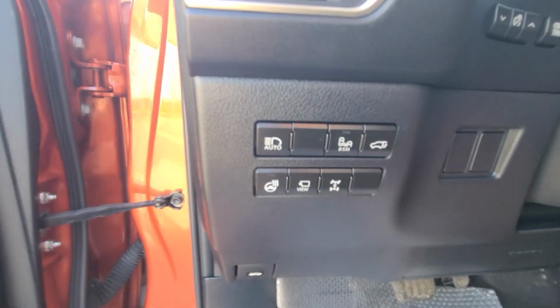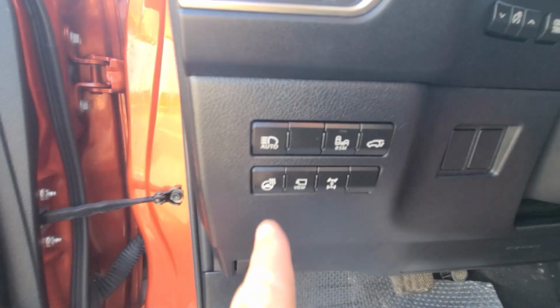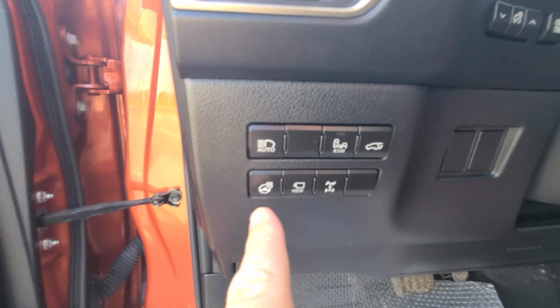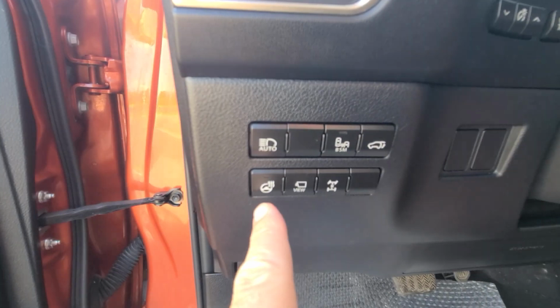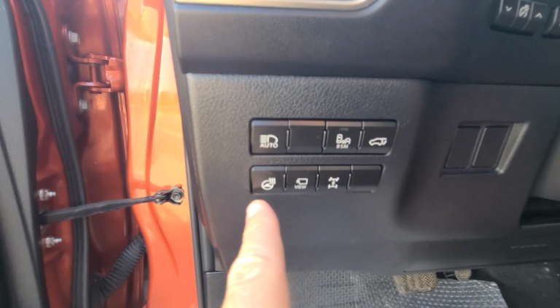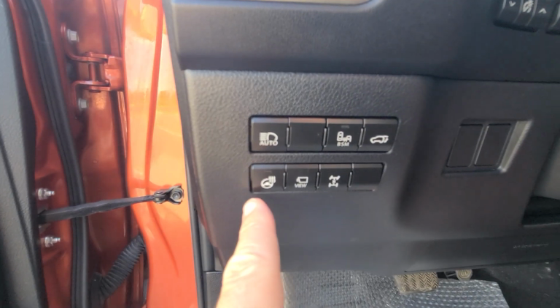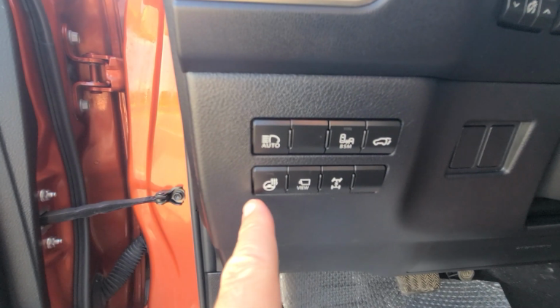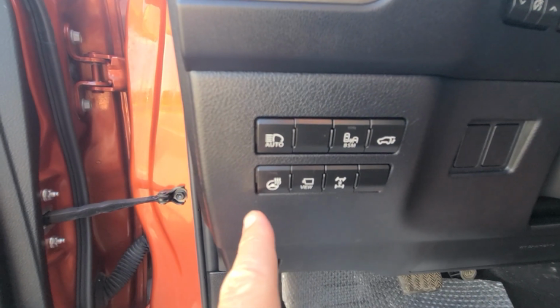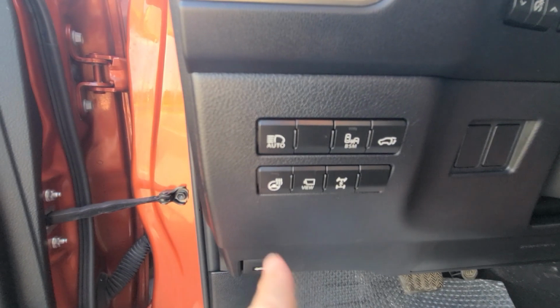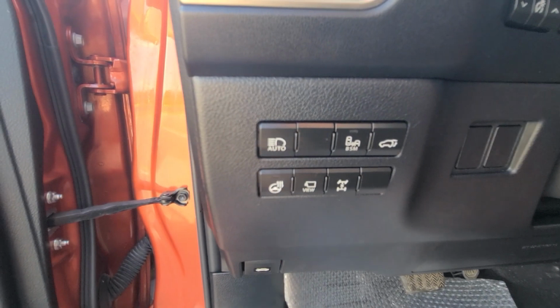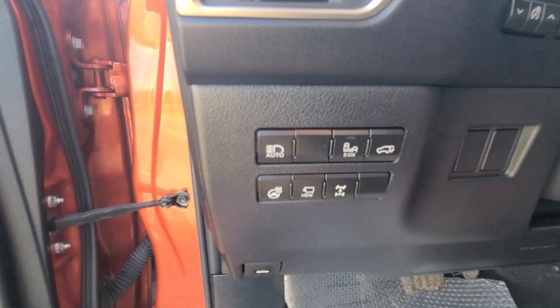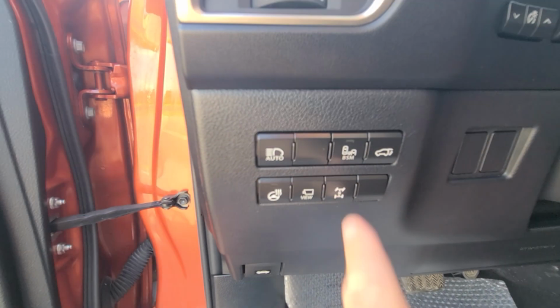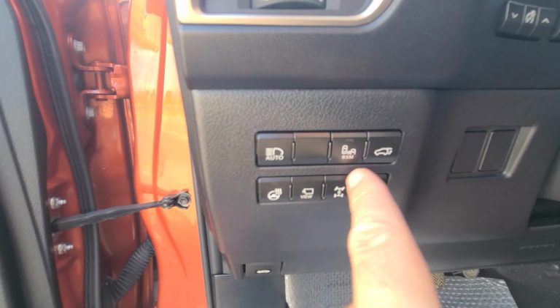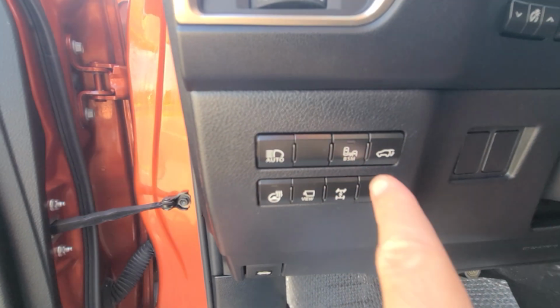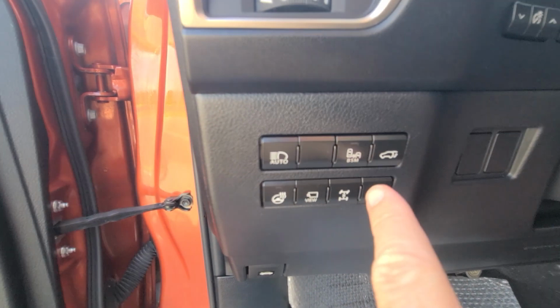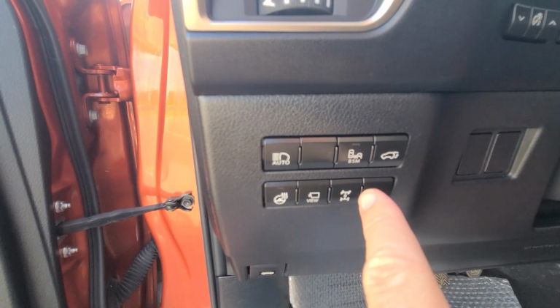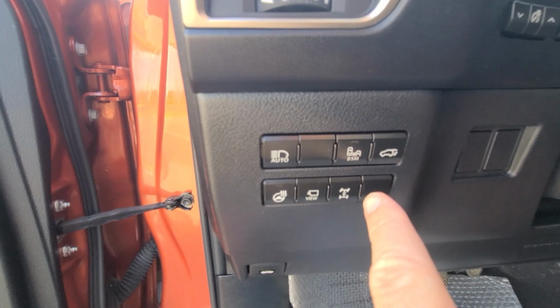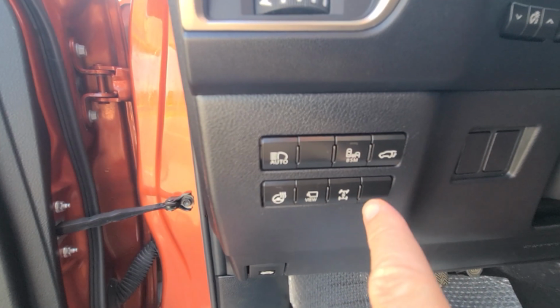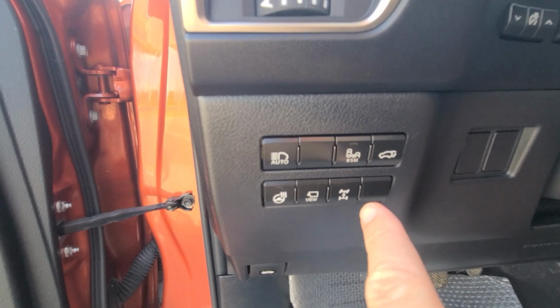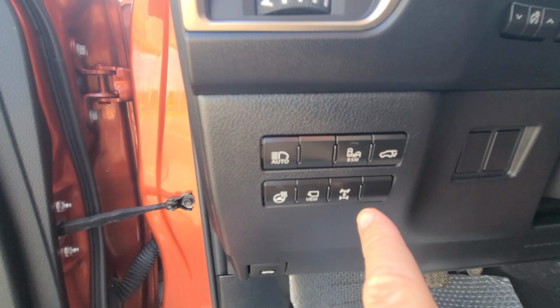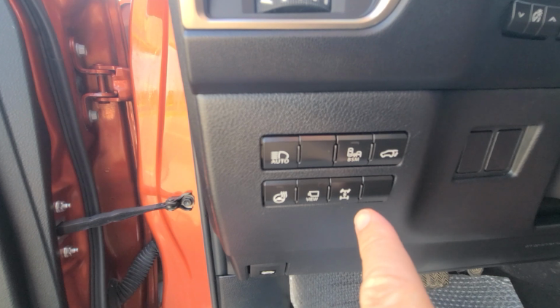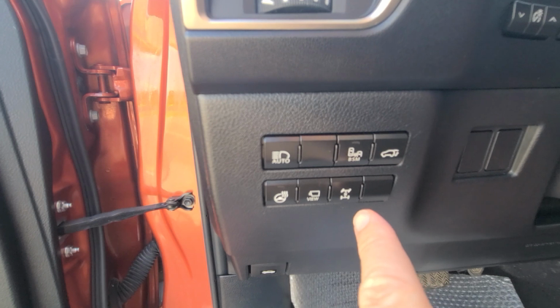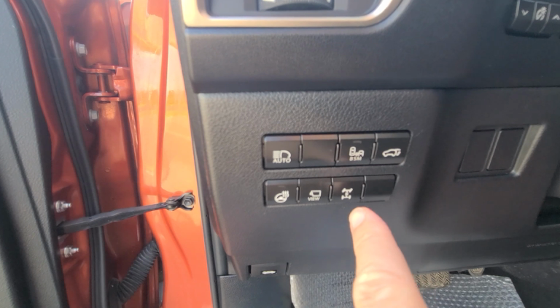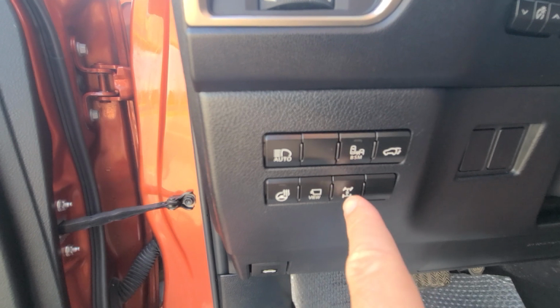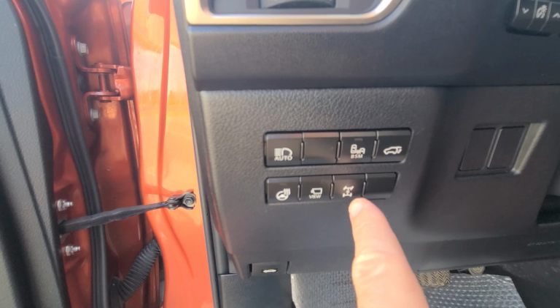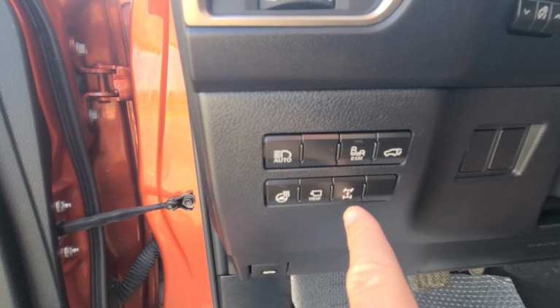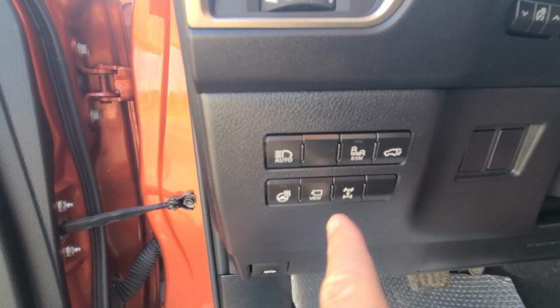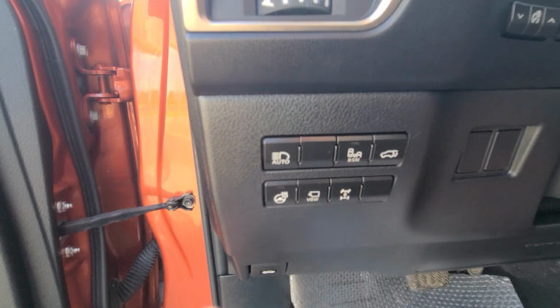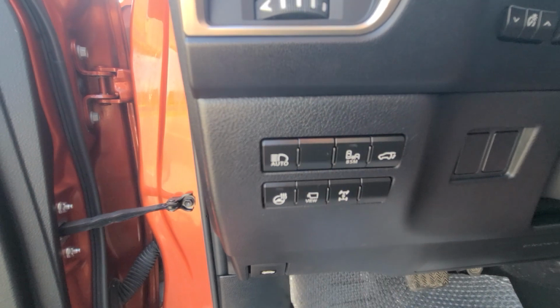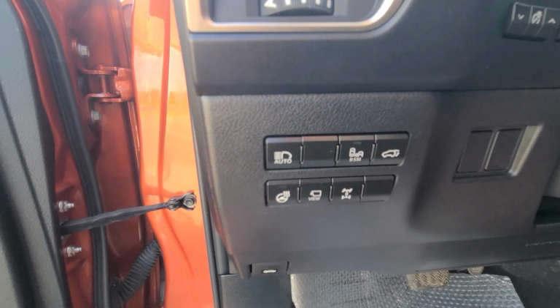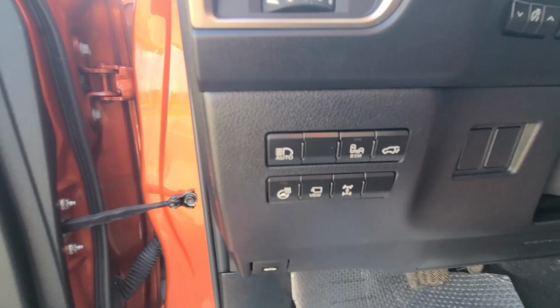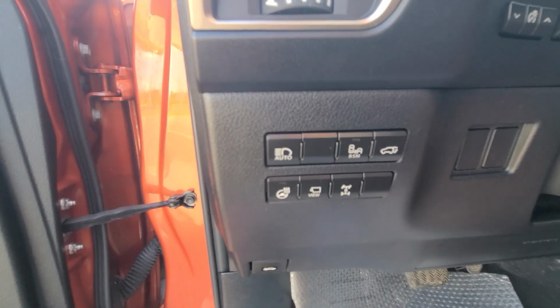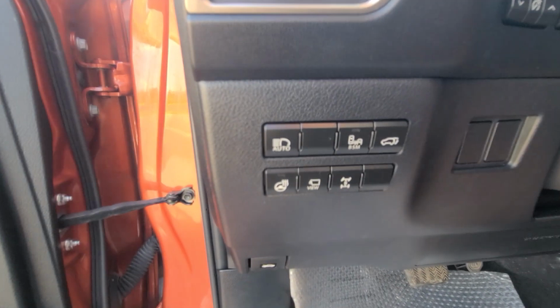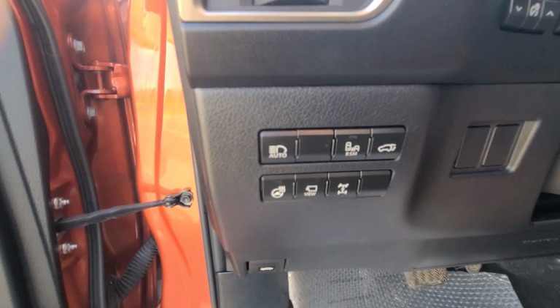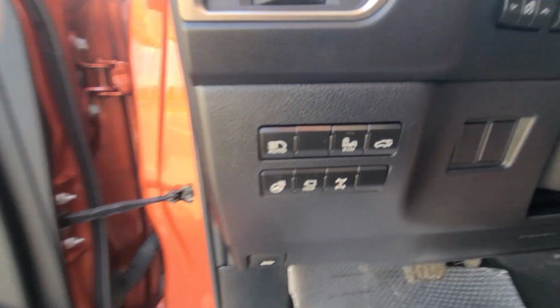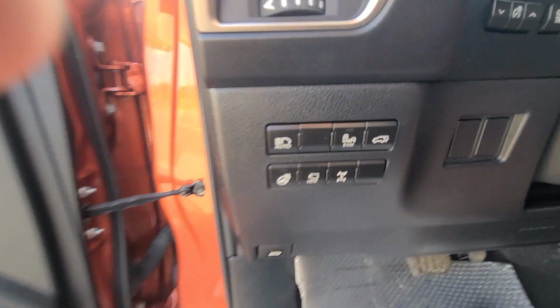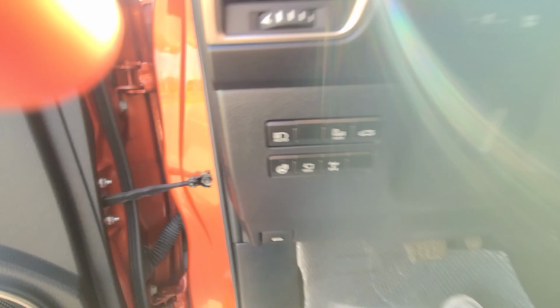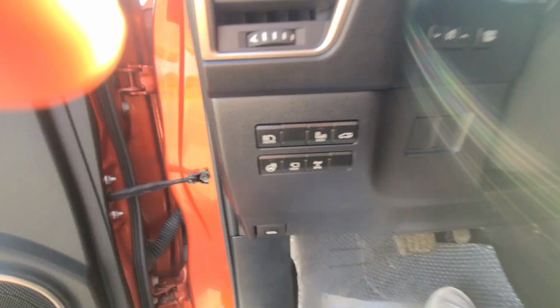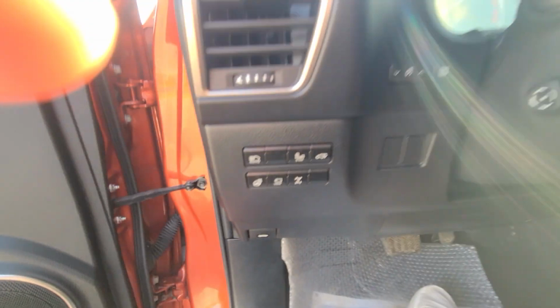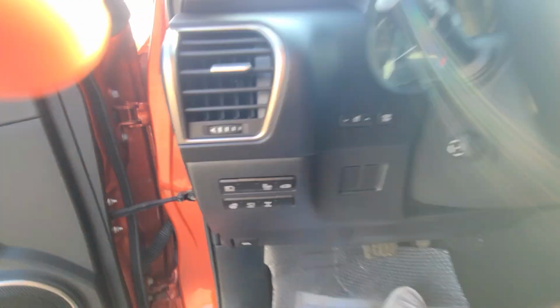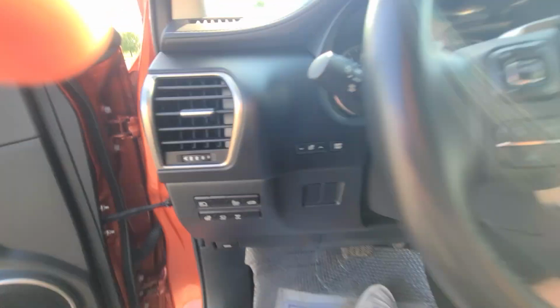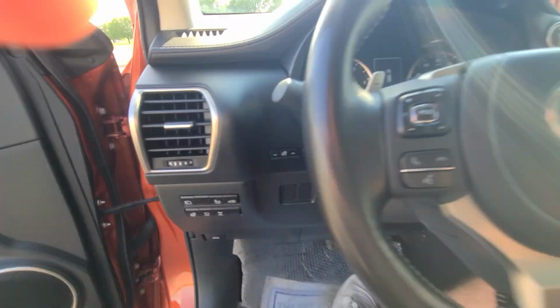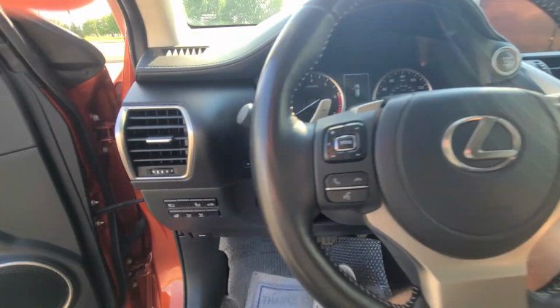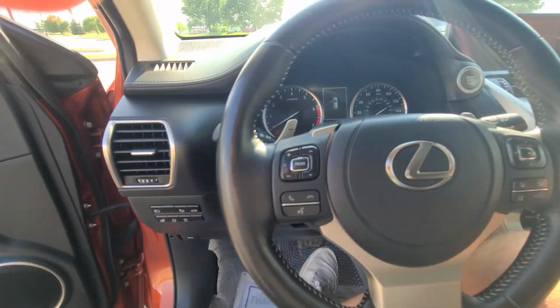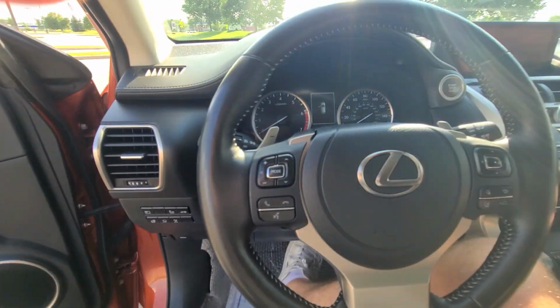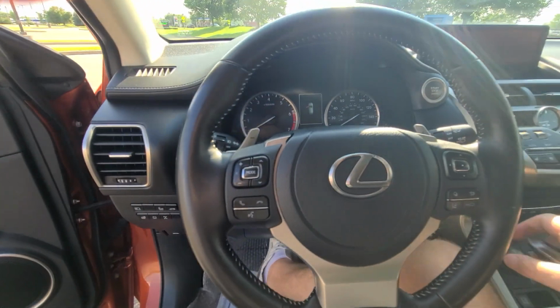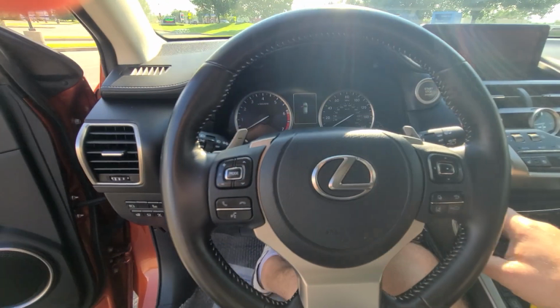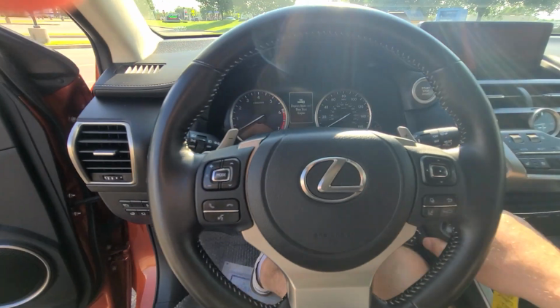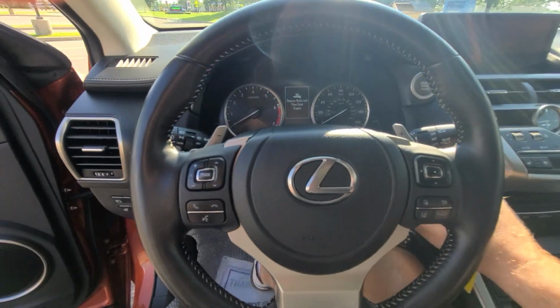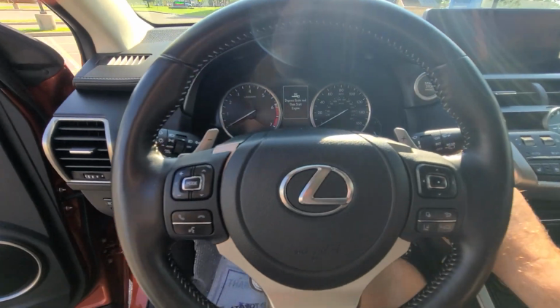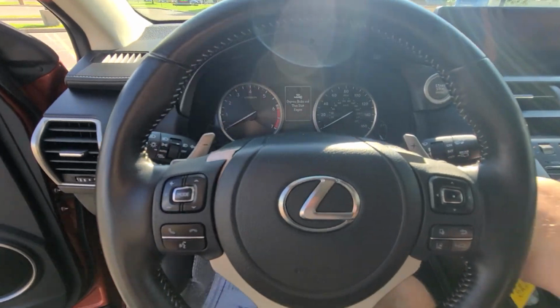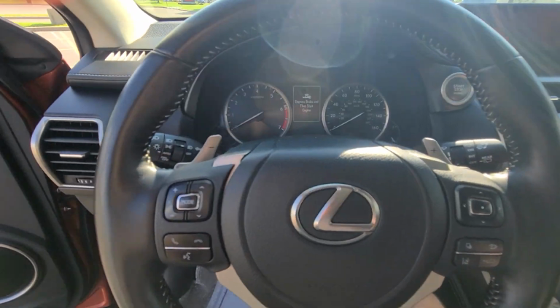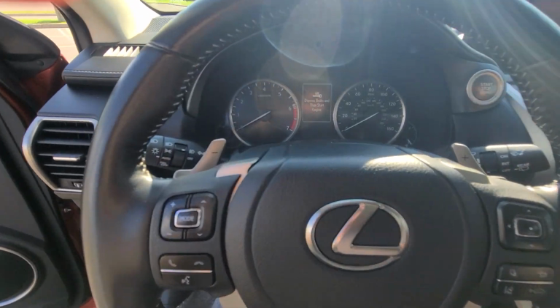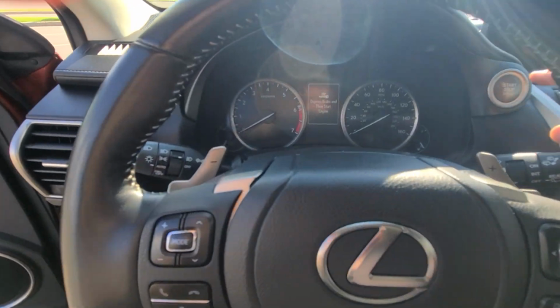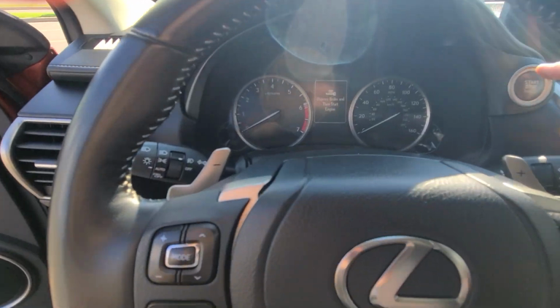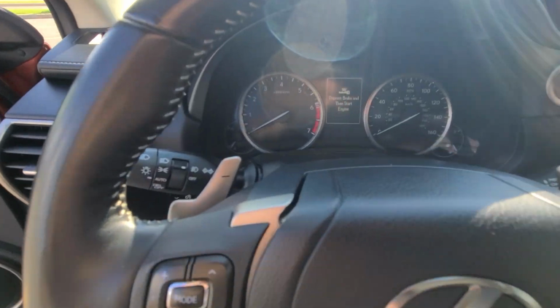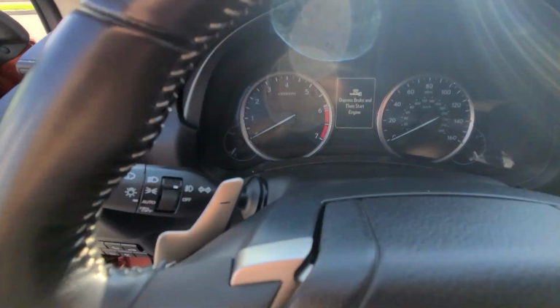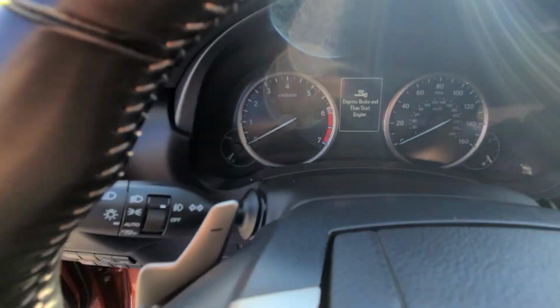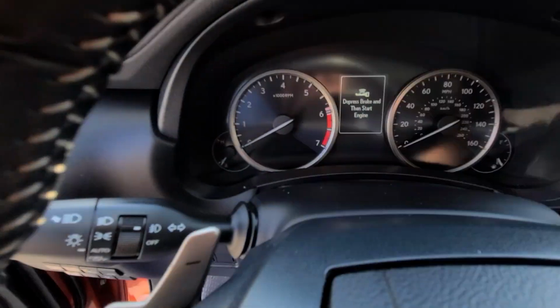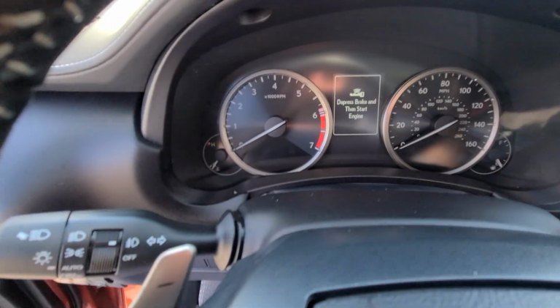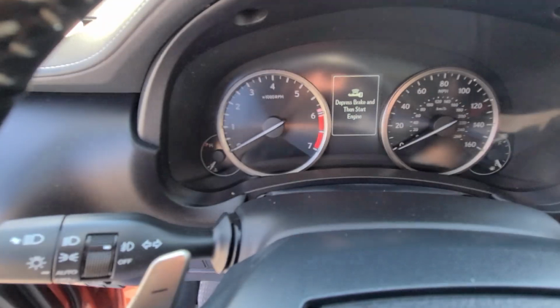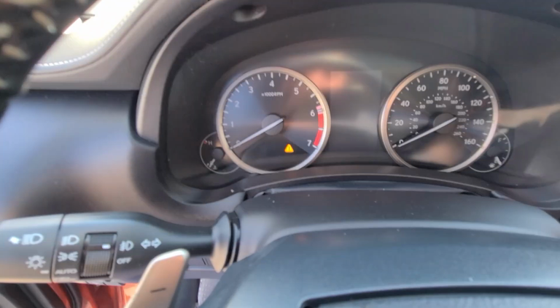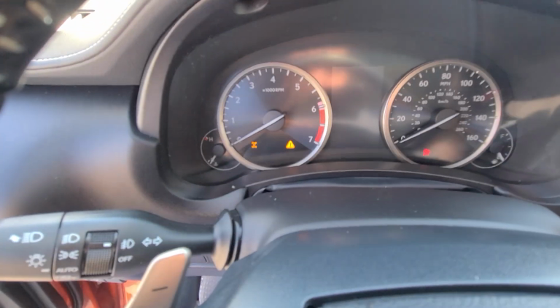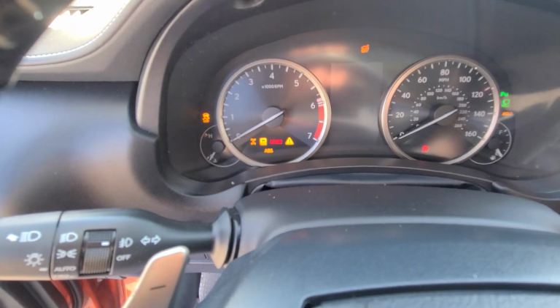Heated steering wheel, lane assist, four-wheel drive, lock, differential lock.